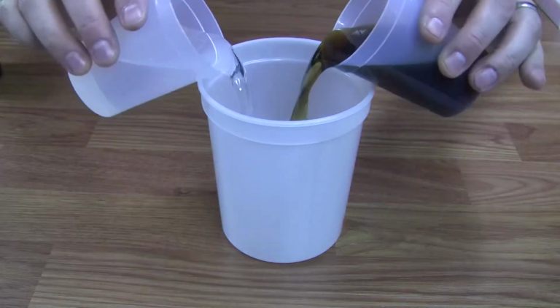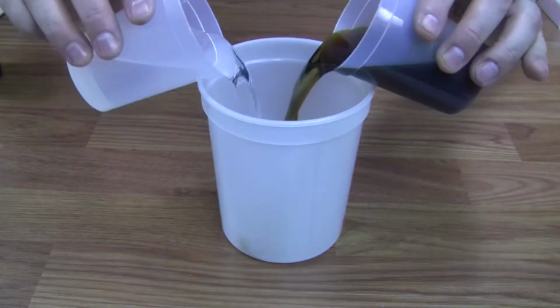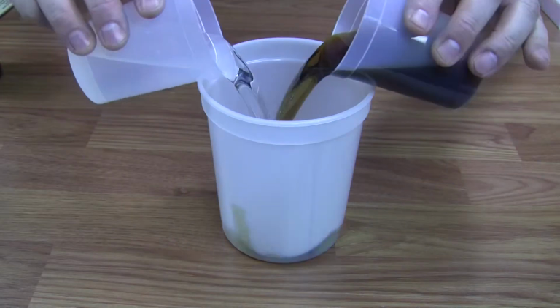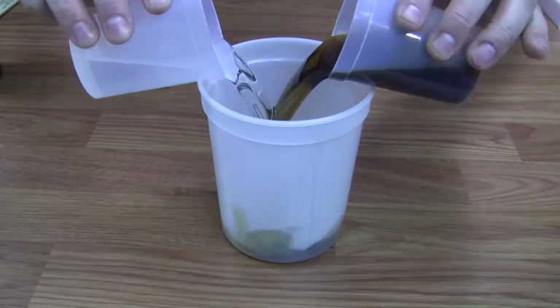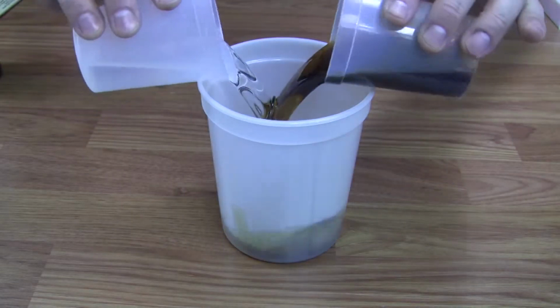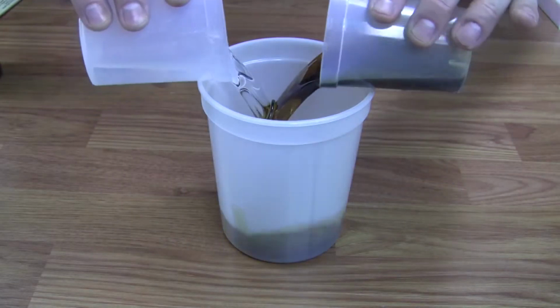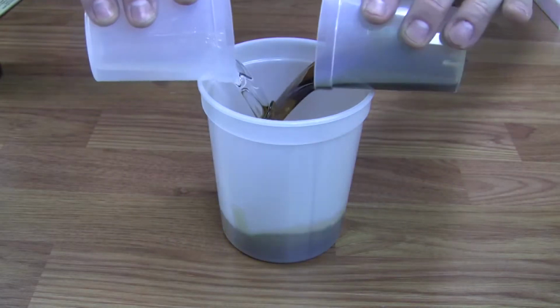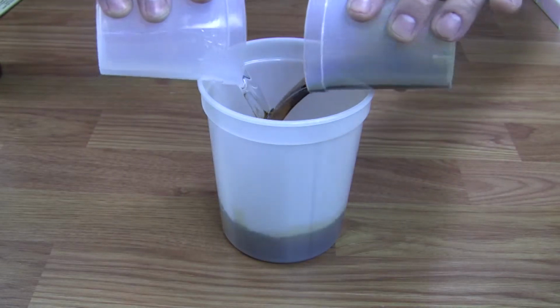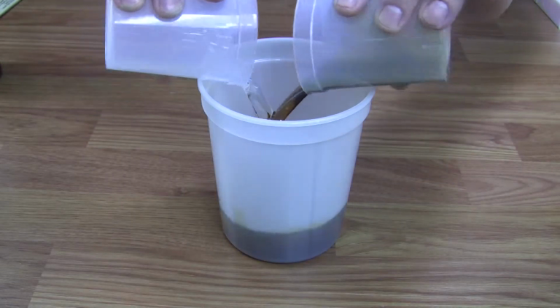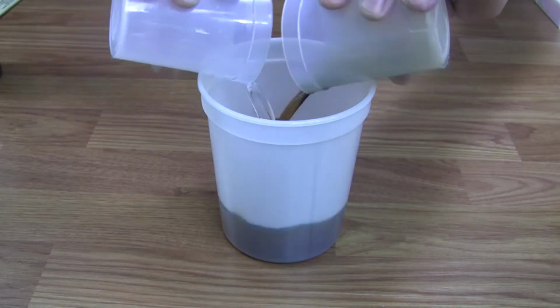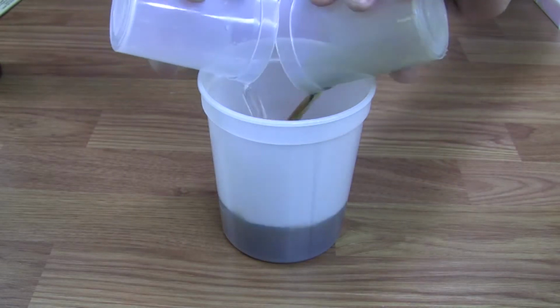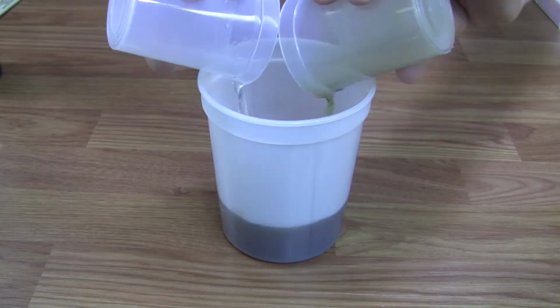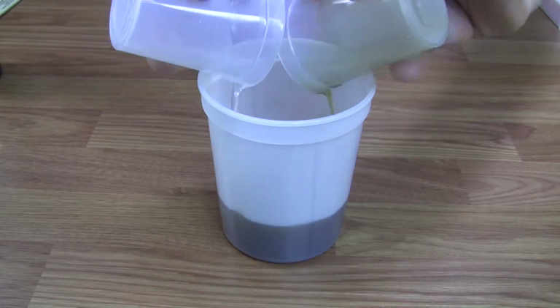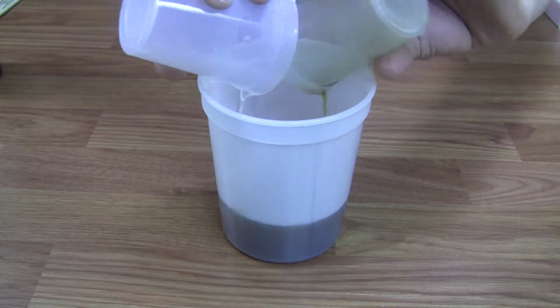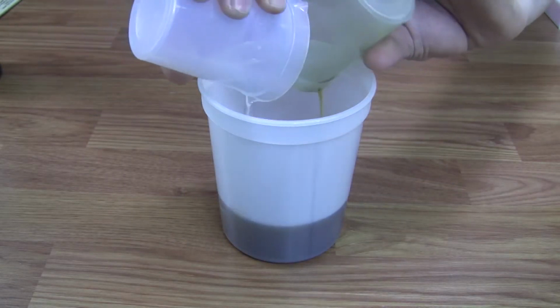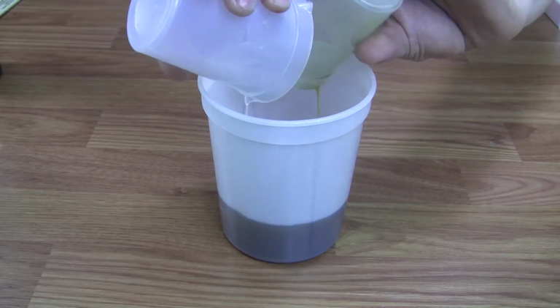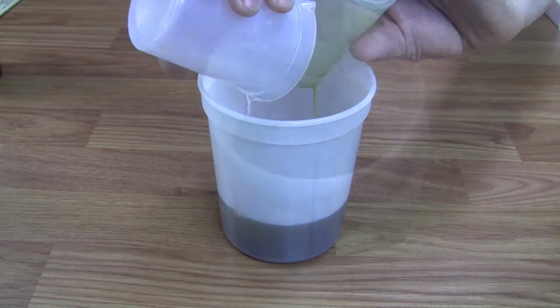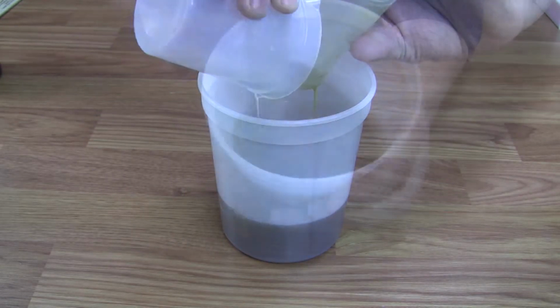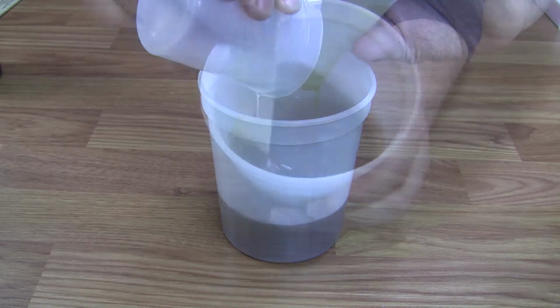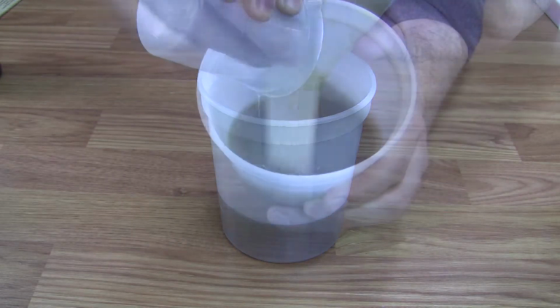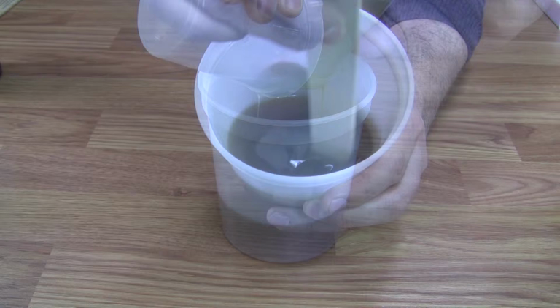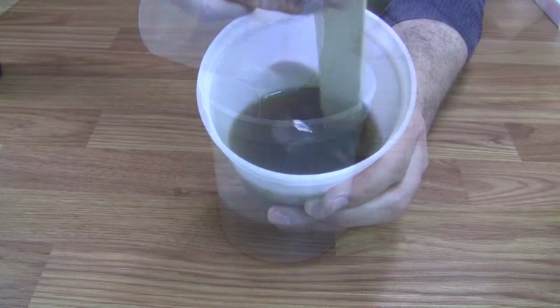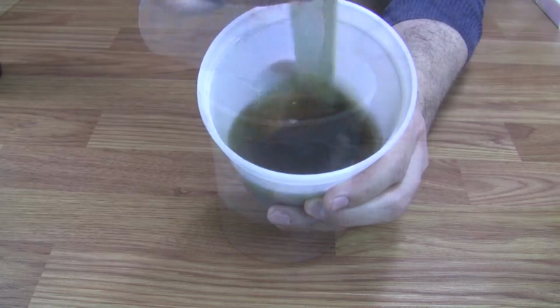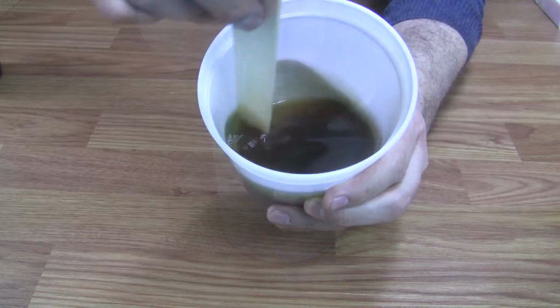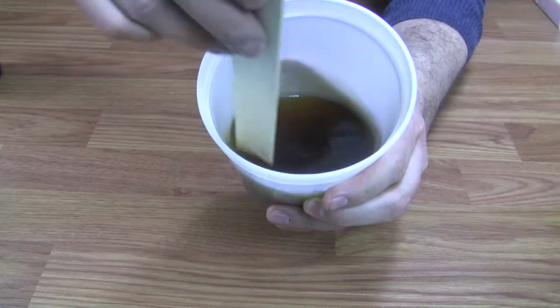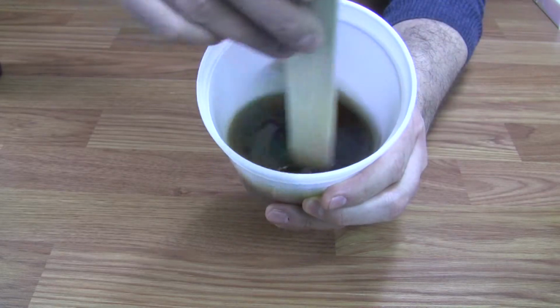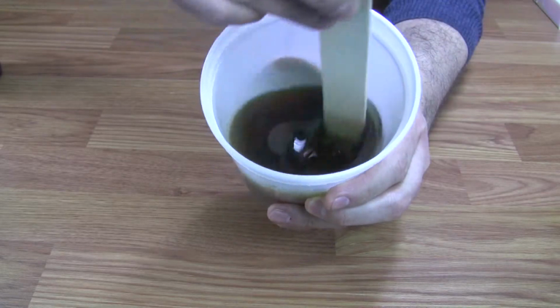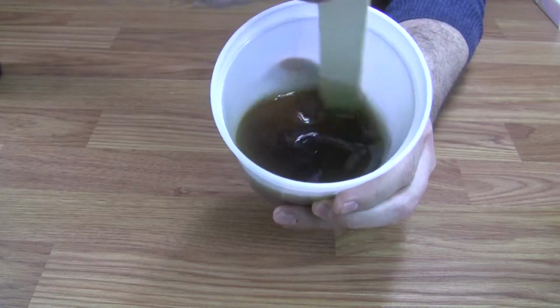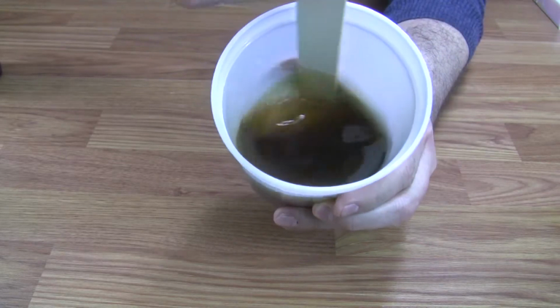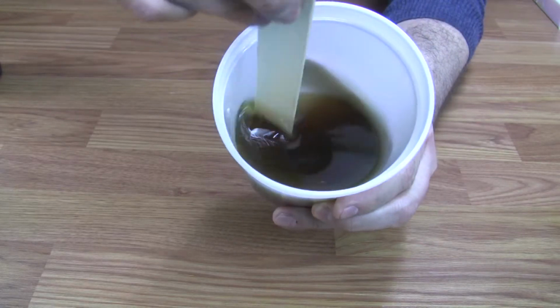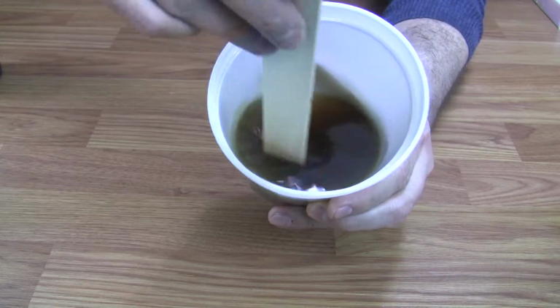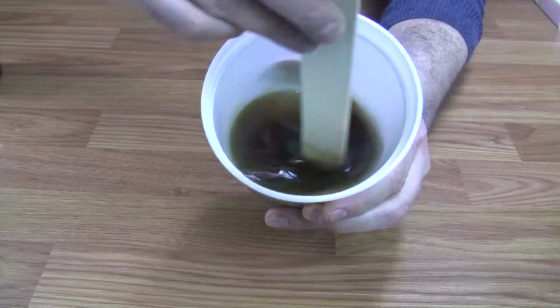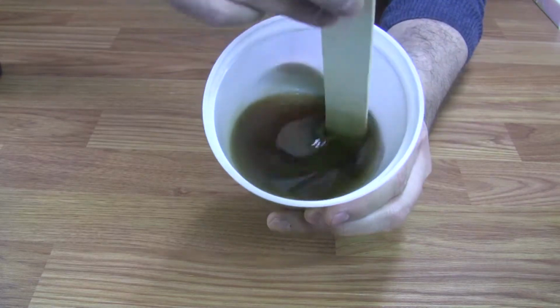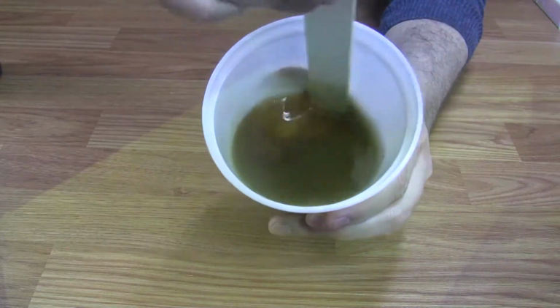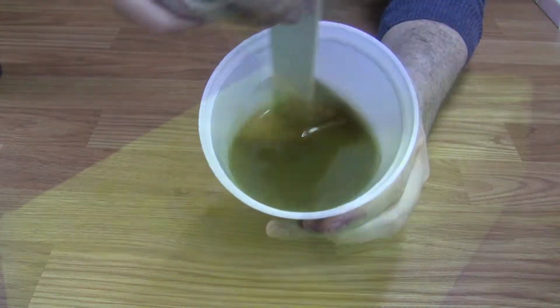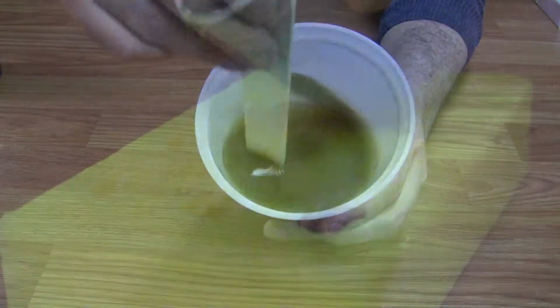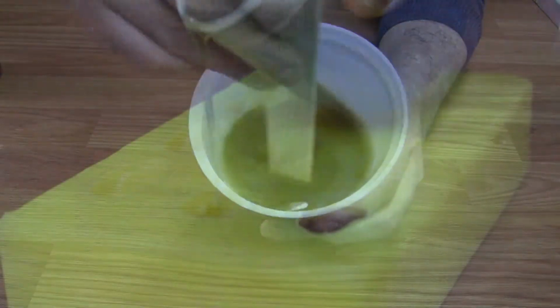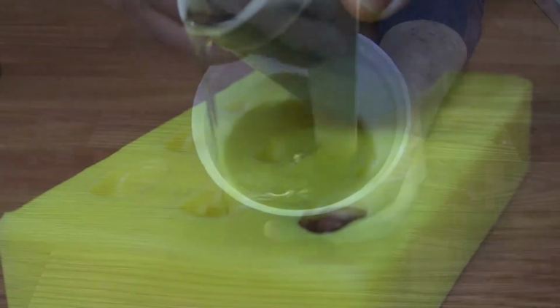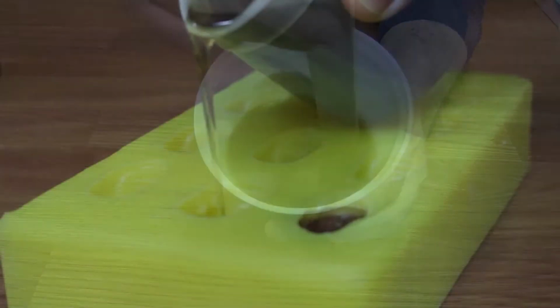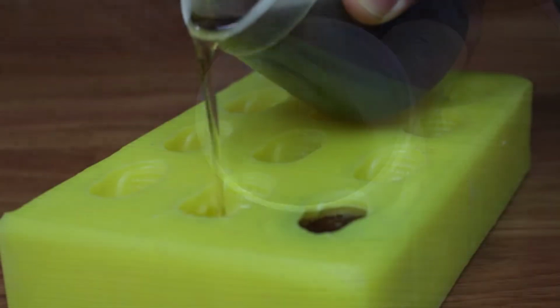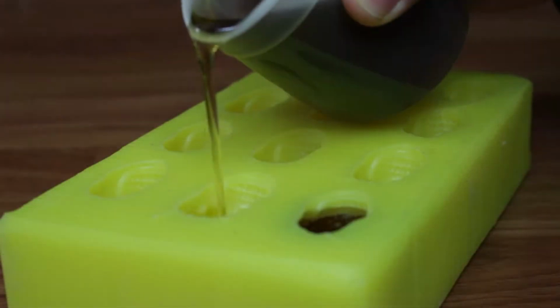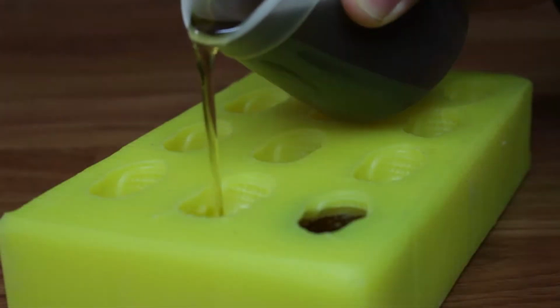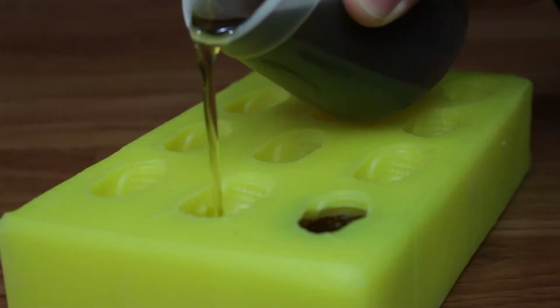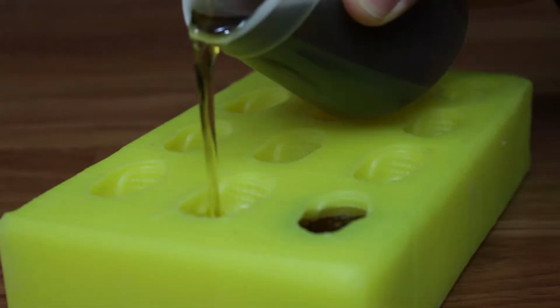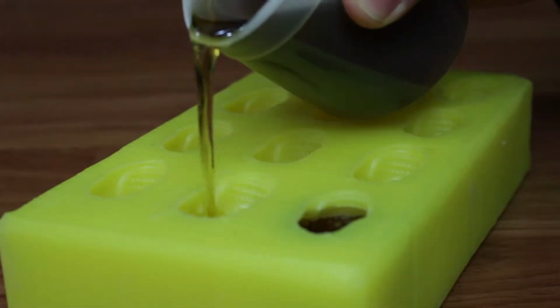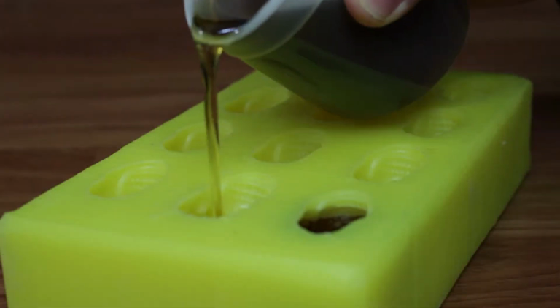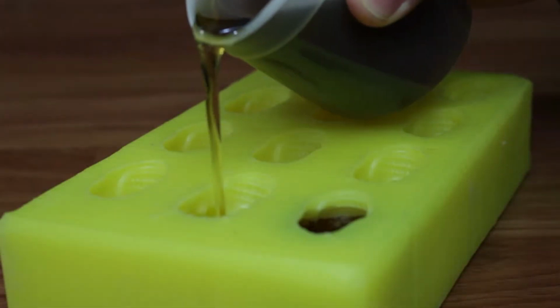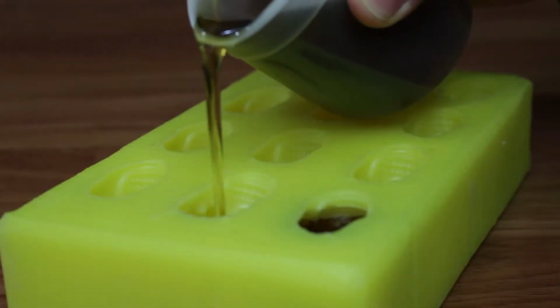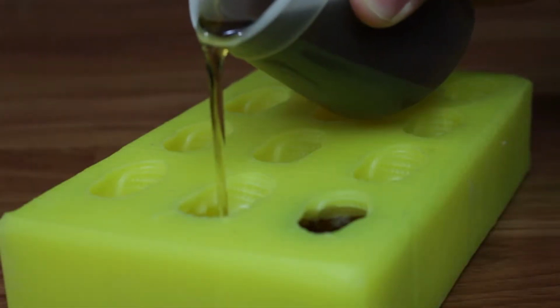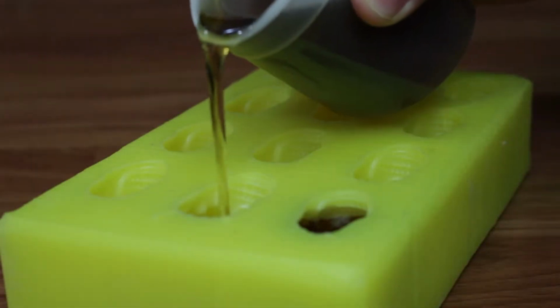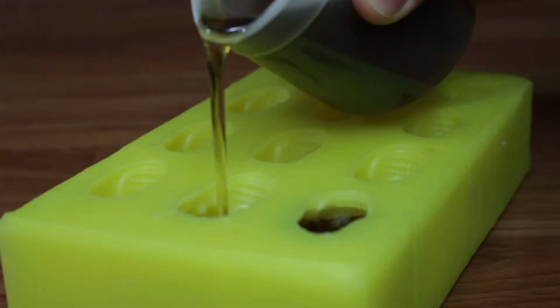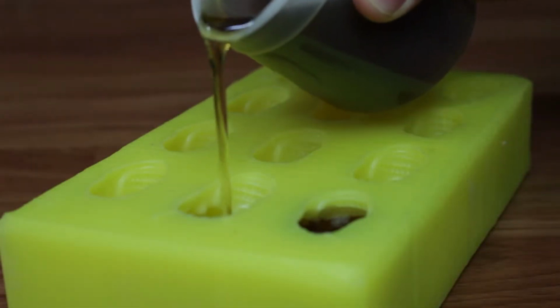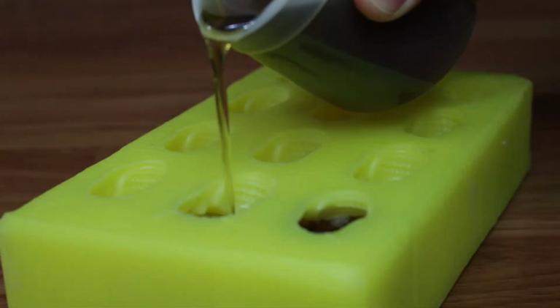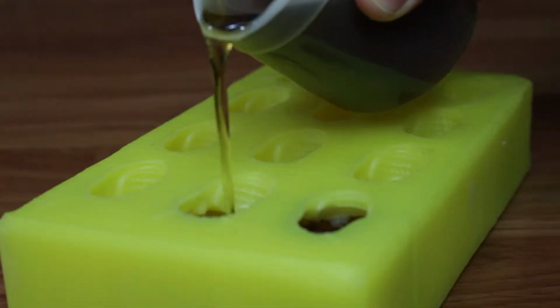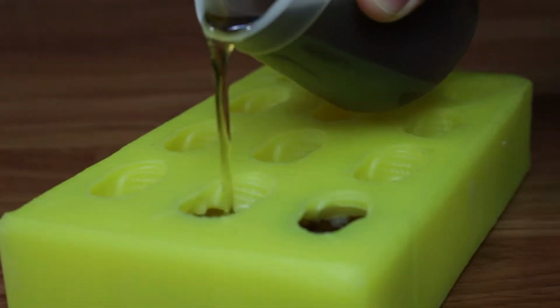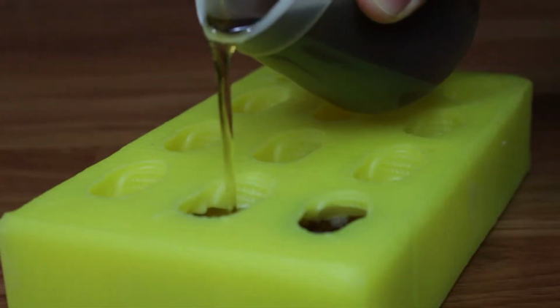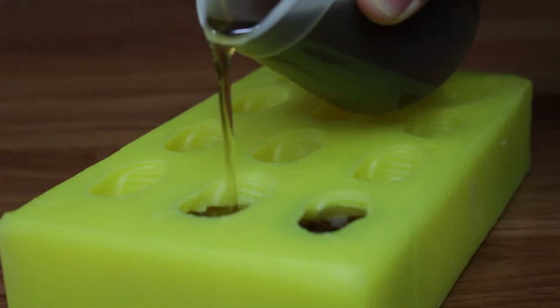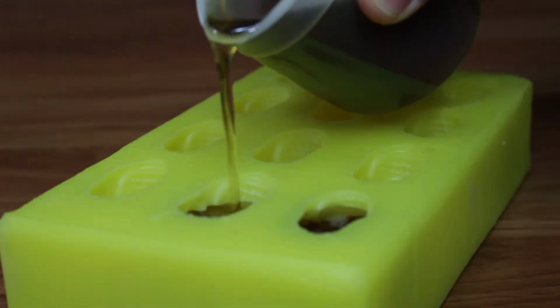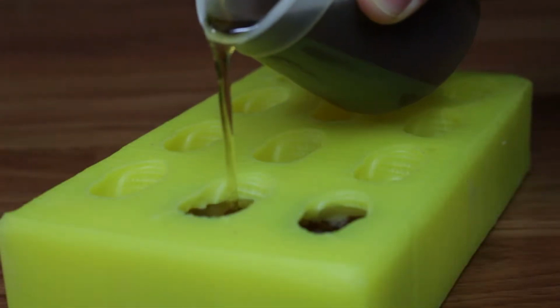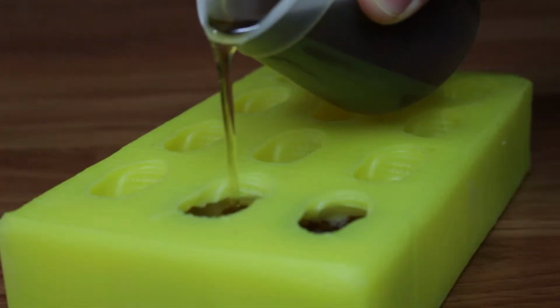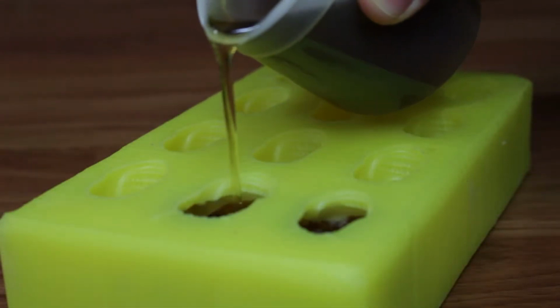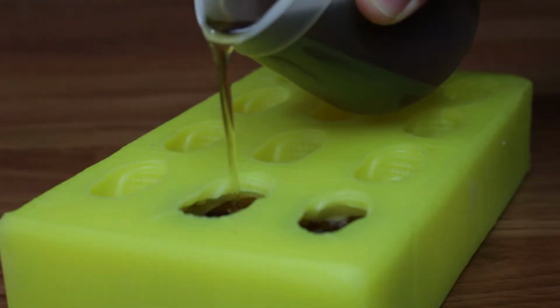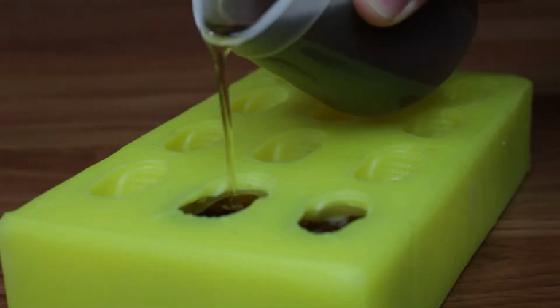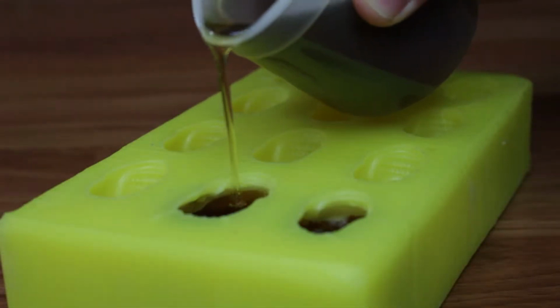Begin by mixing out equal parts side A and side B. Combine both sides and mix thoroughly until no striations can be seen in the resin.